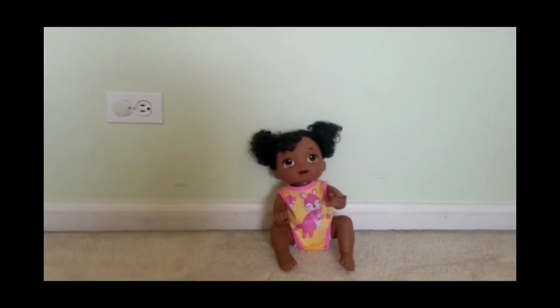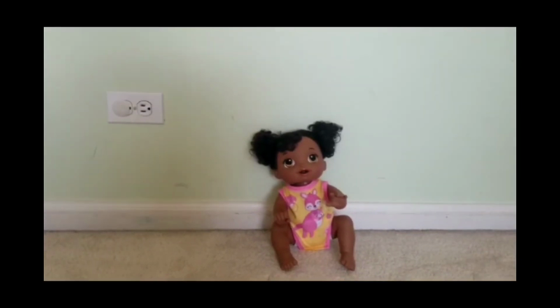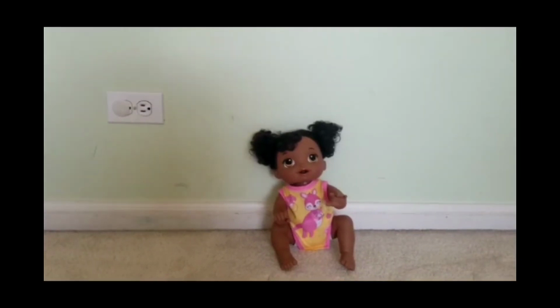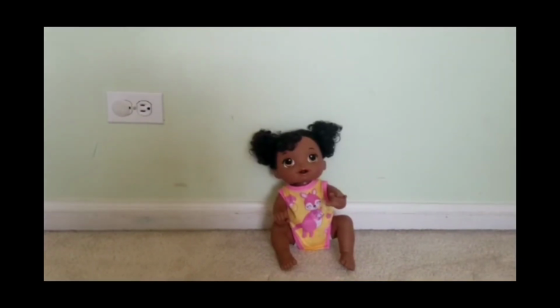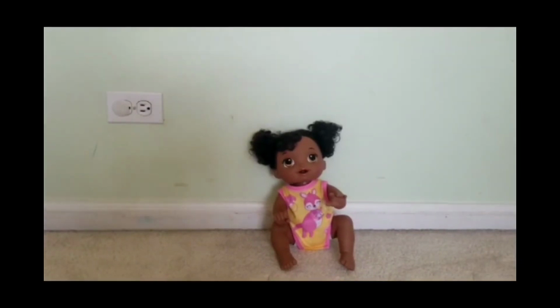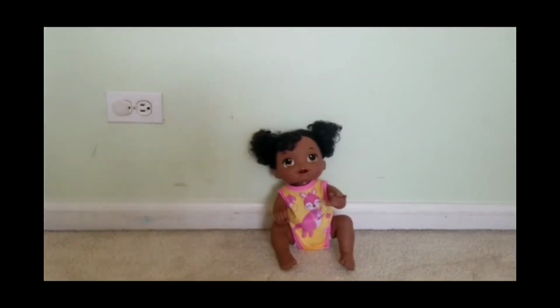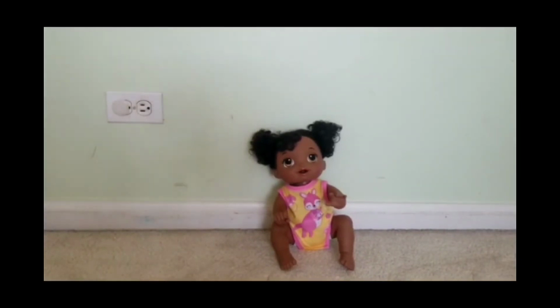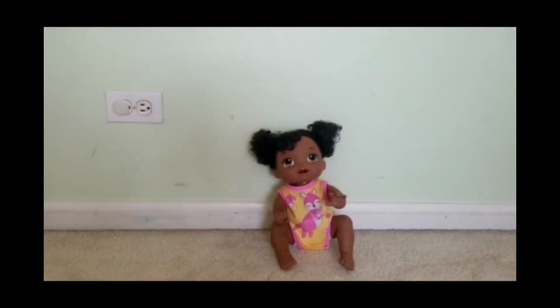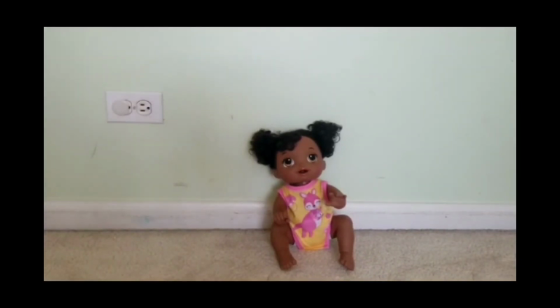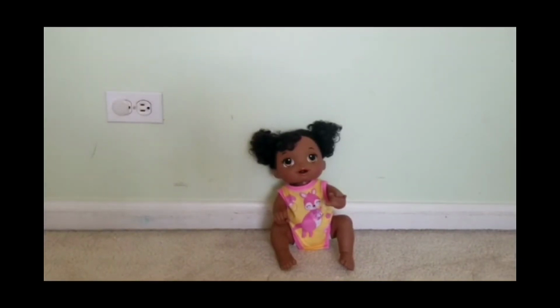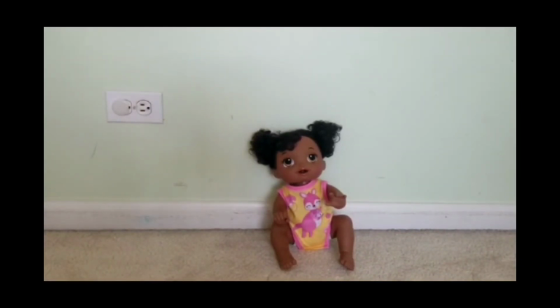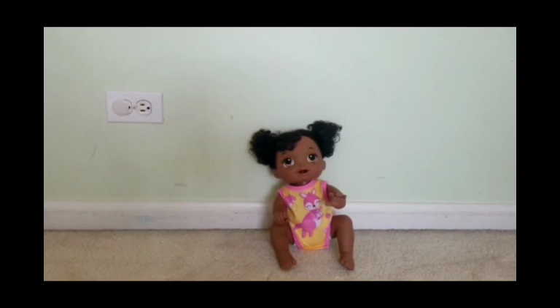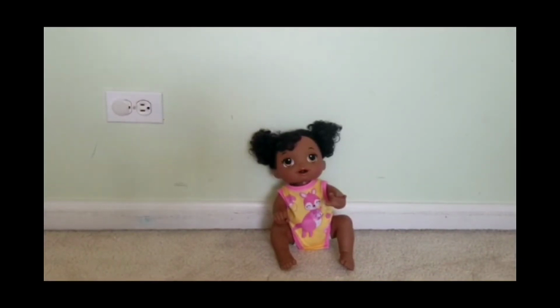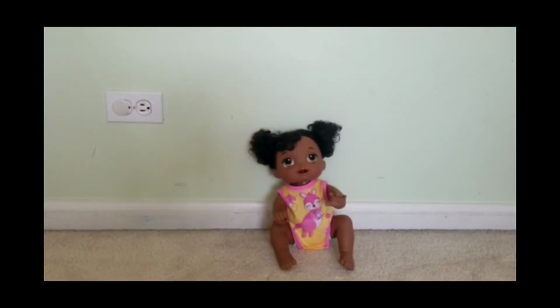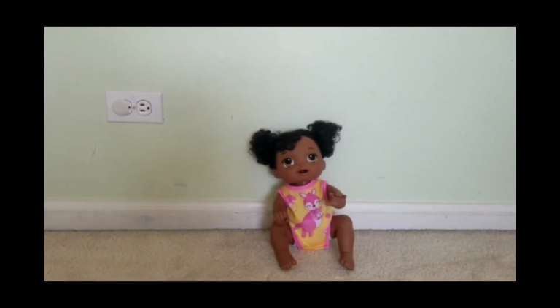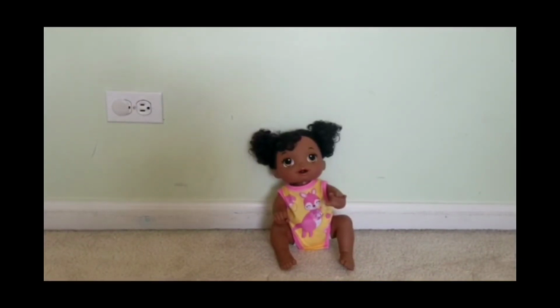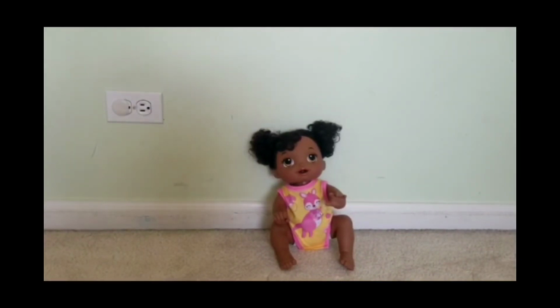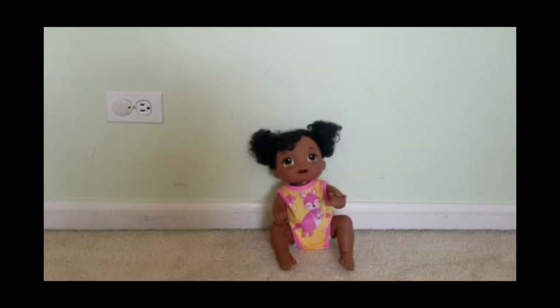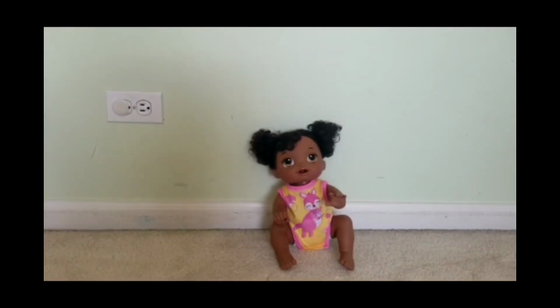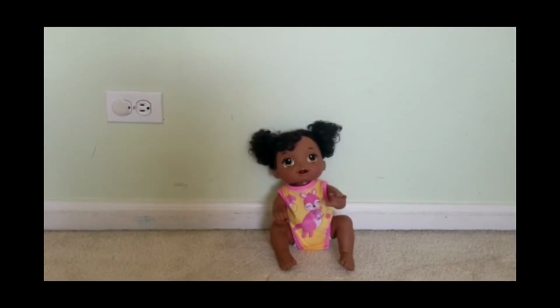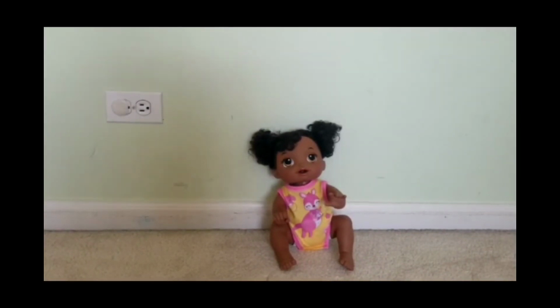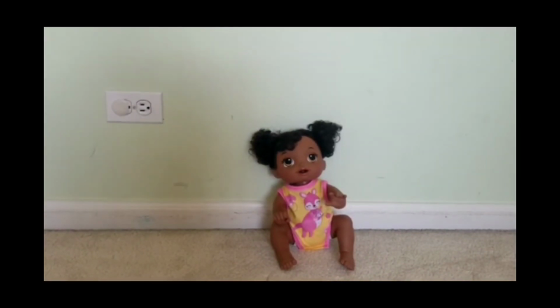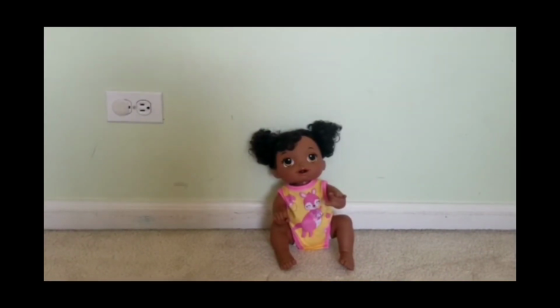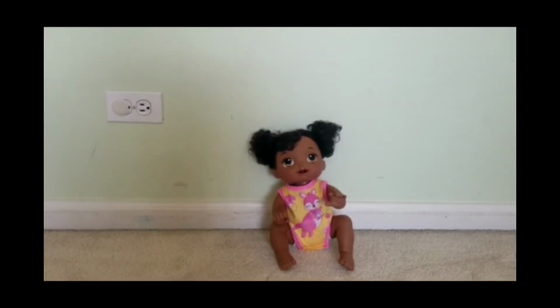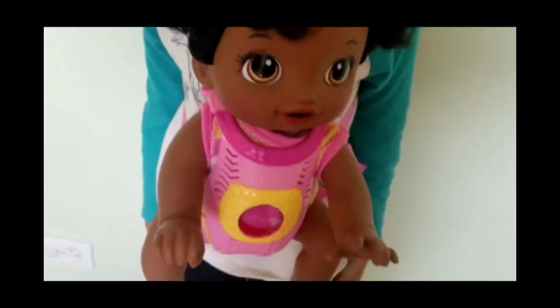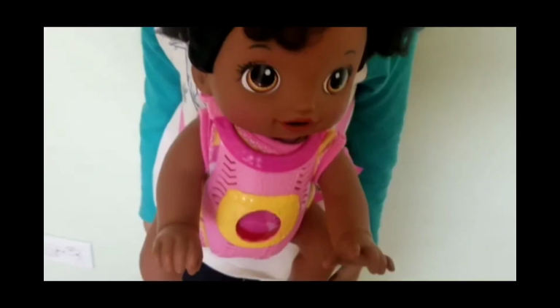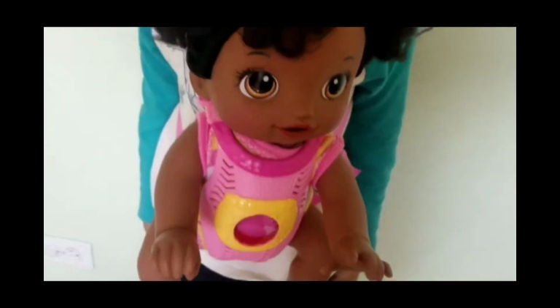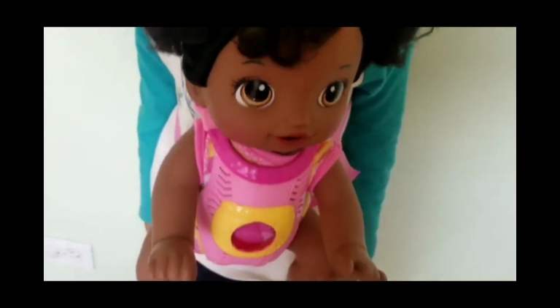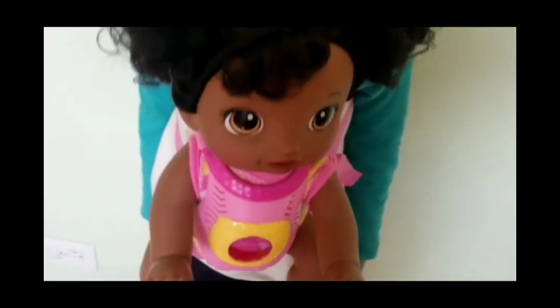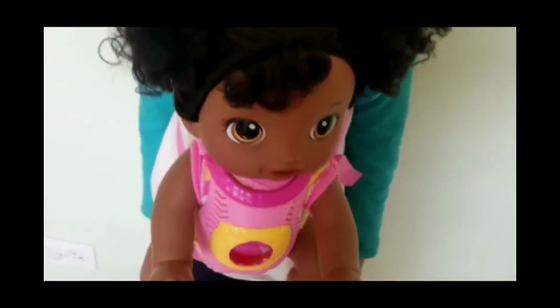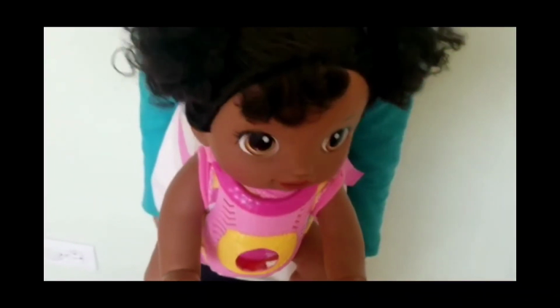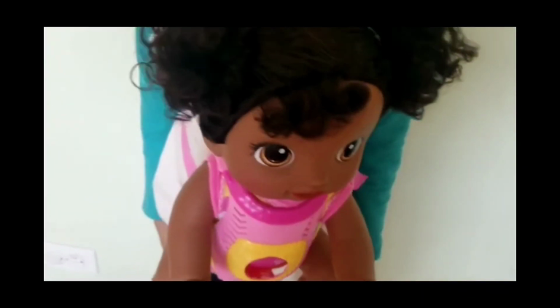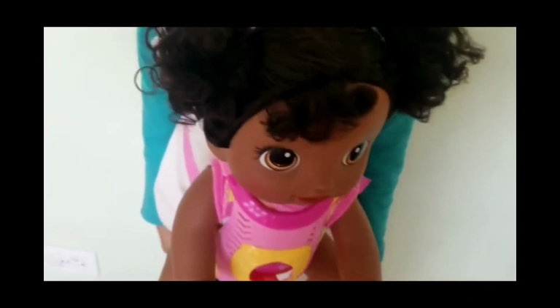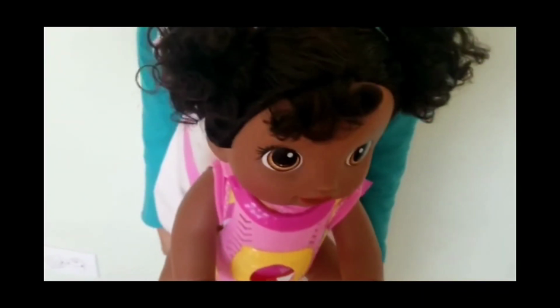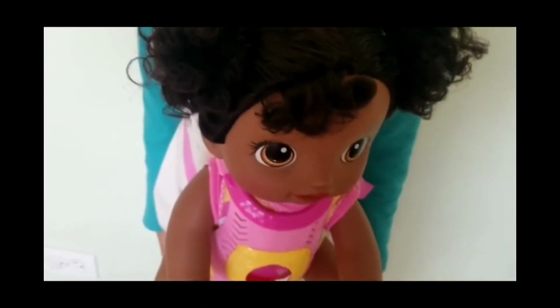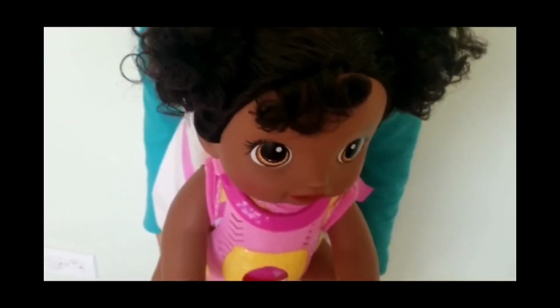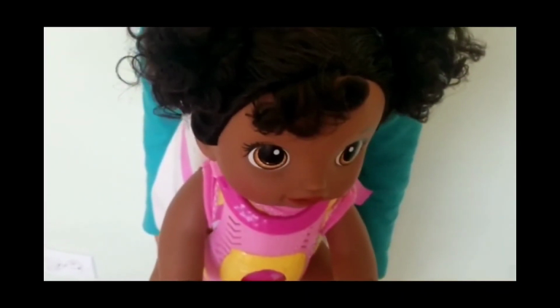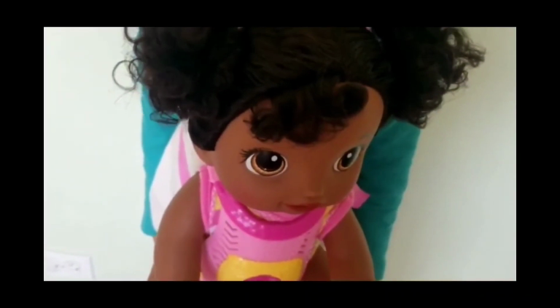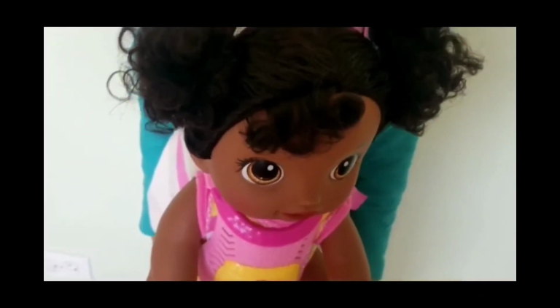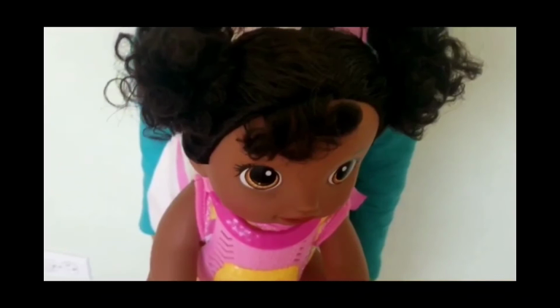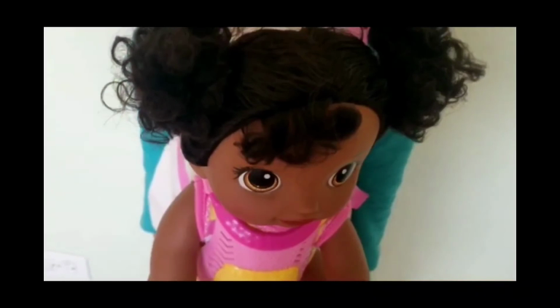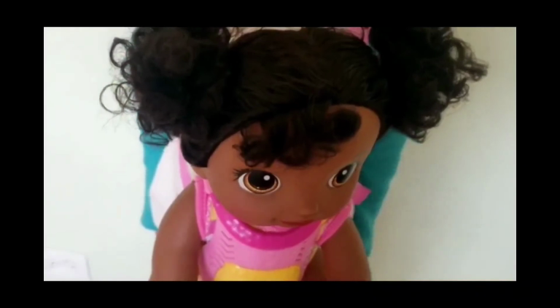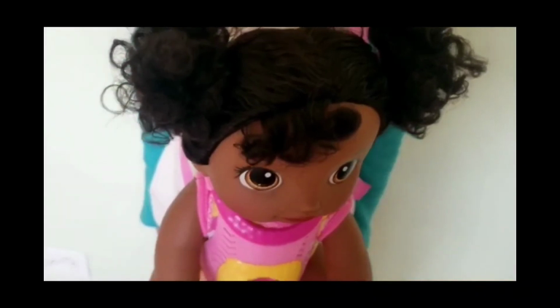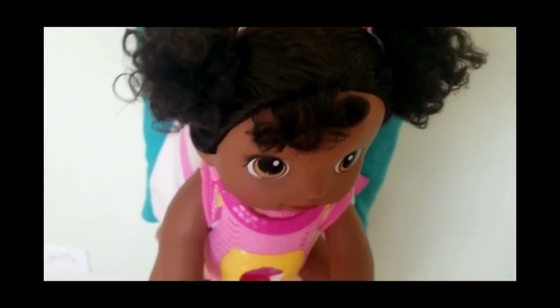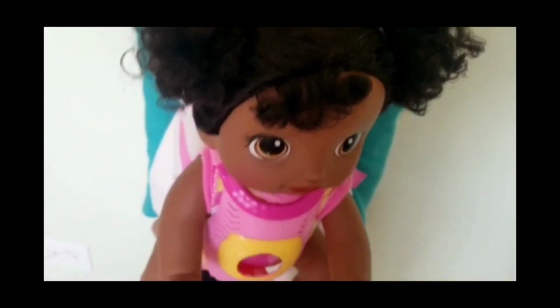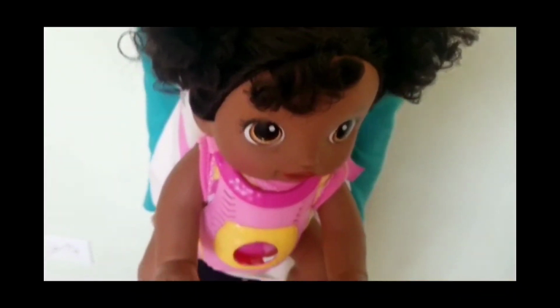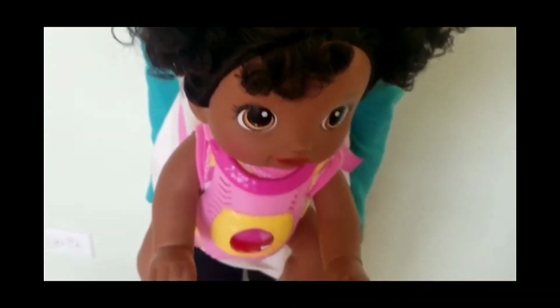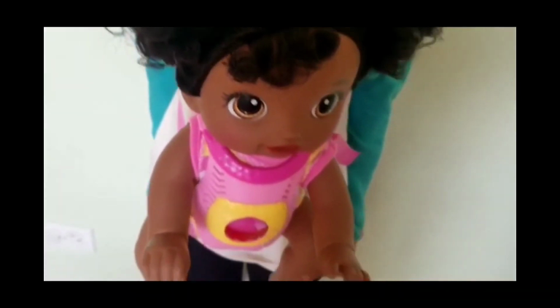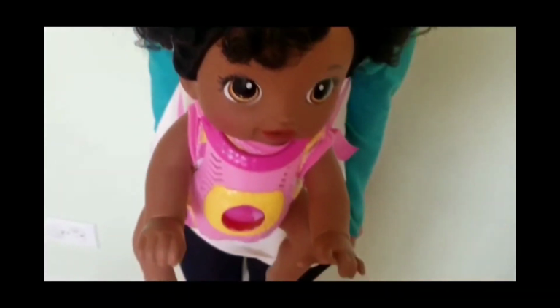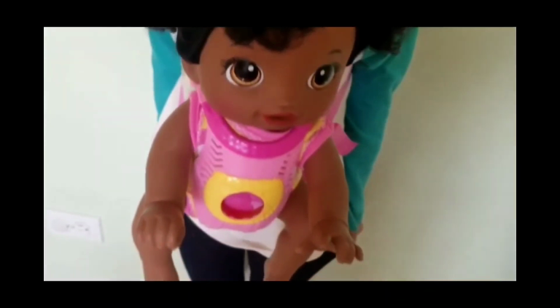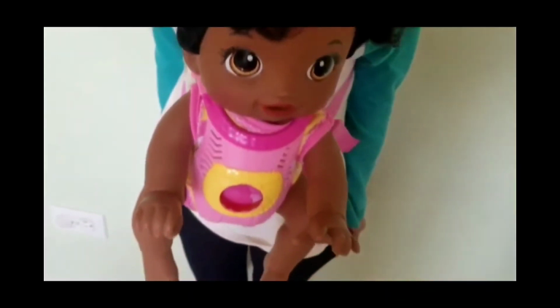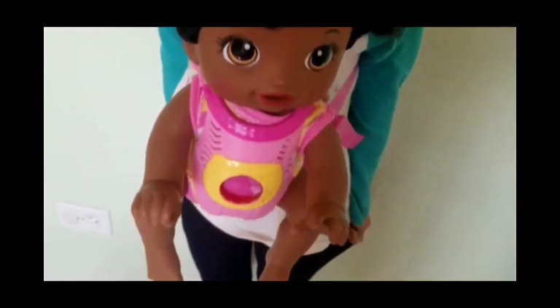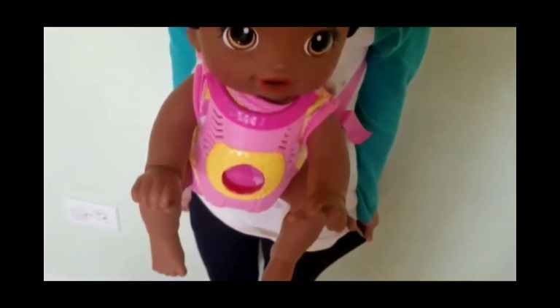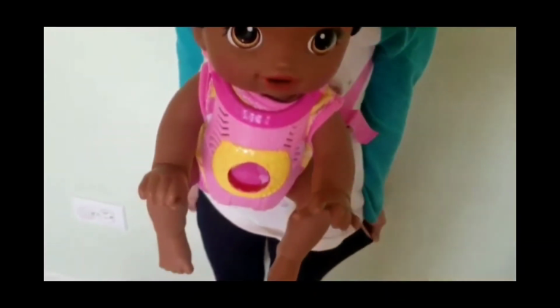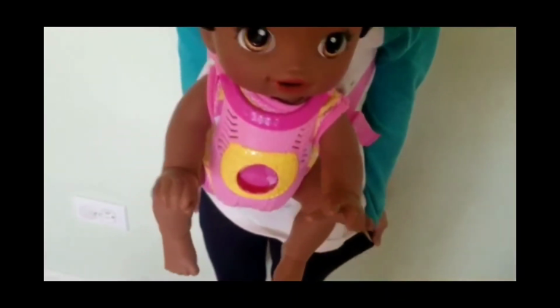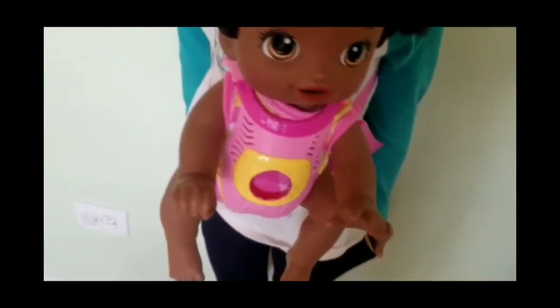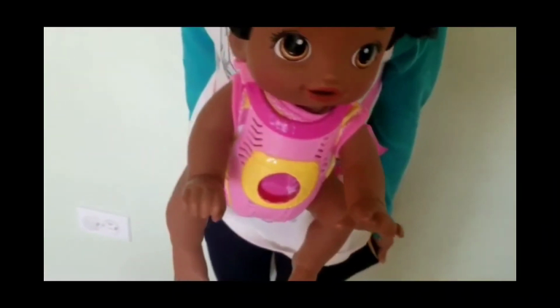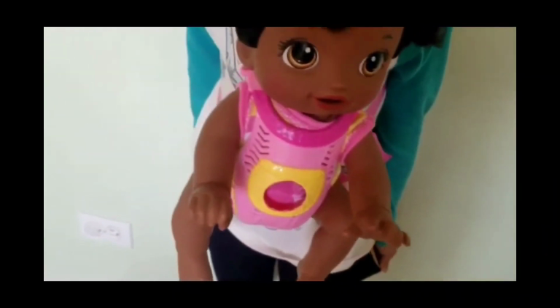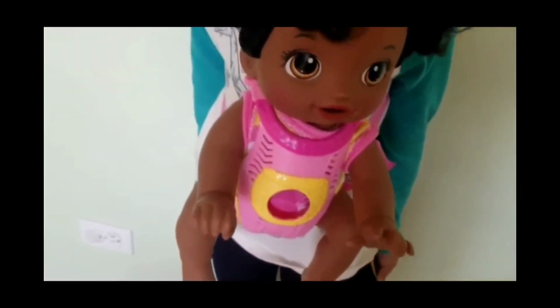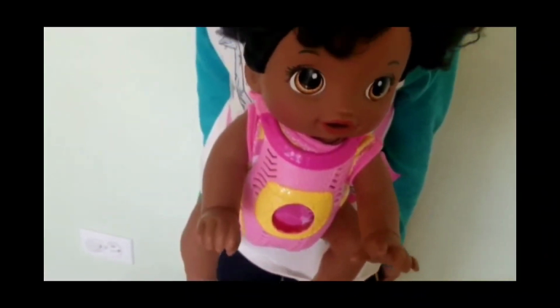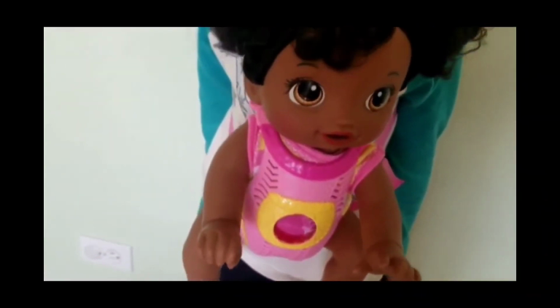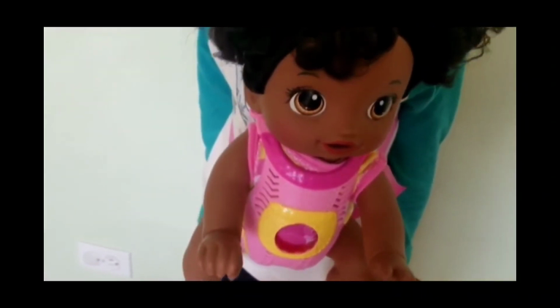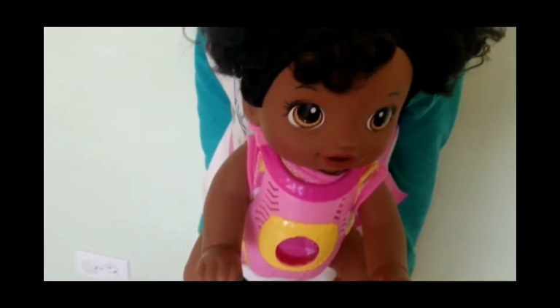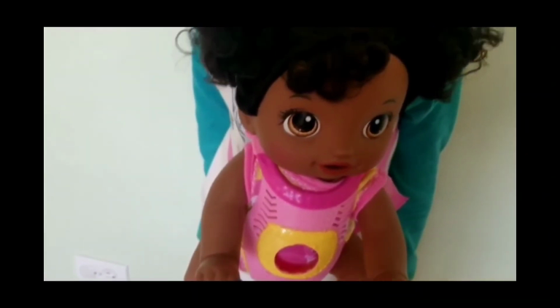Let's try the baby in our baby carrier. Here is the baby in the baby carrier!